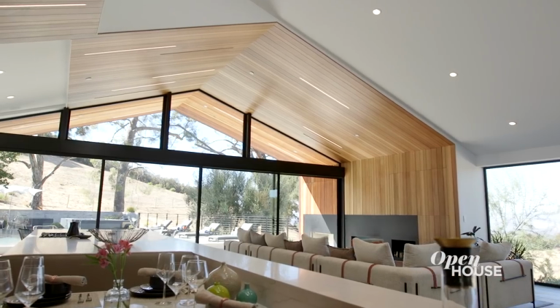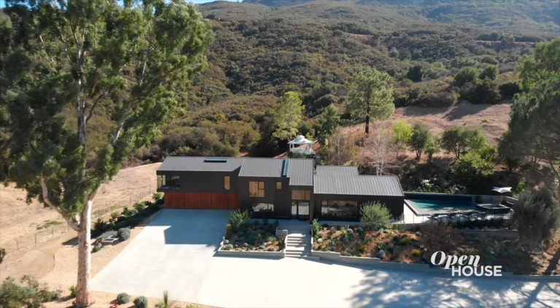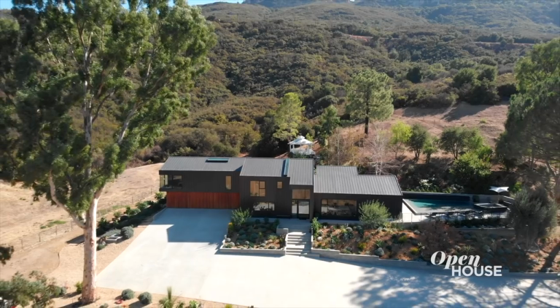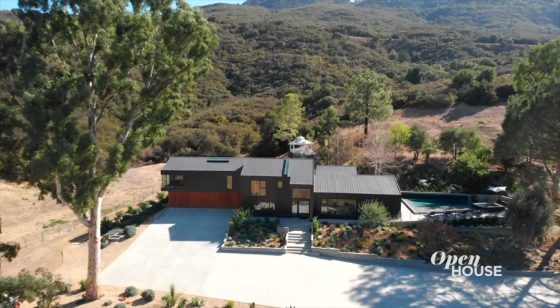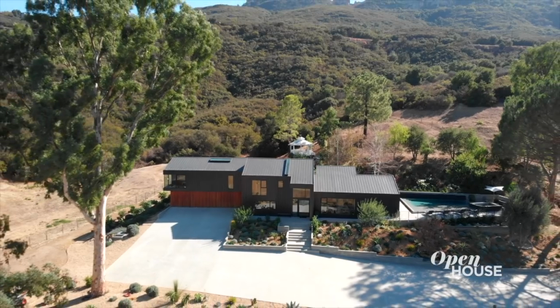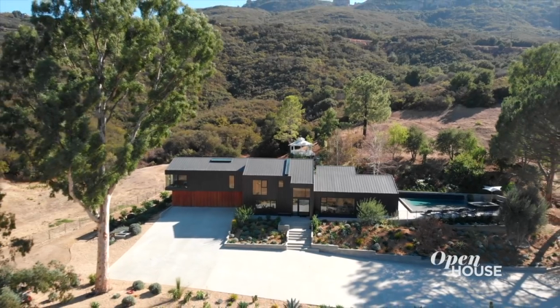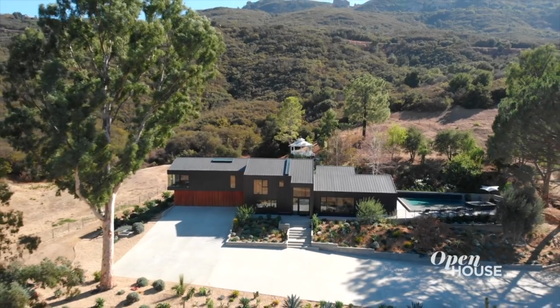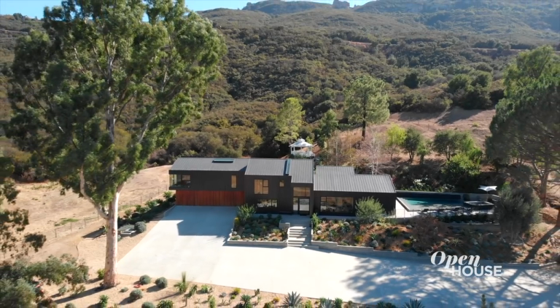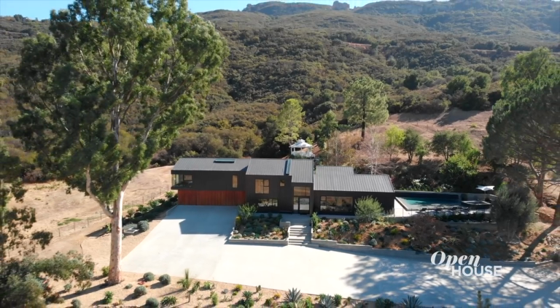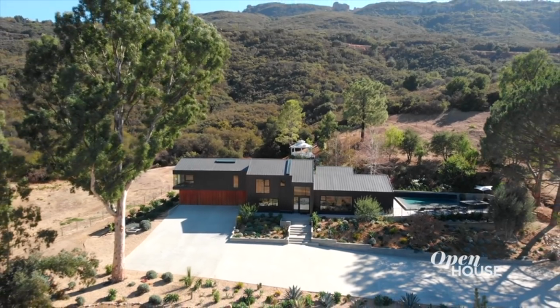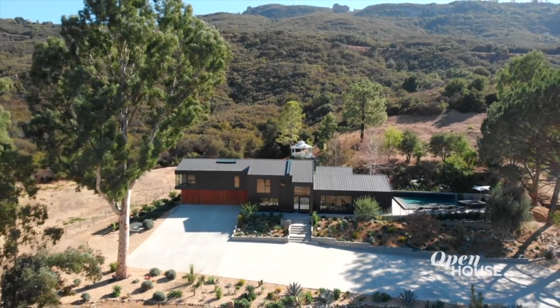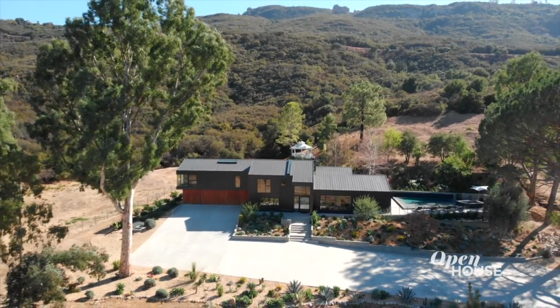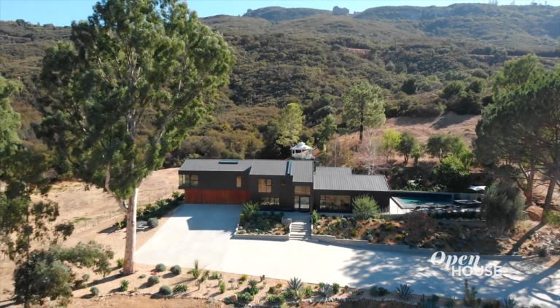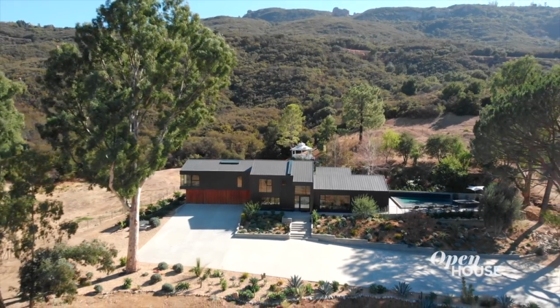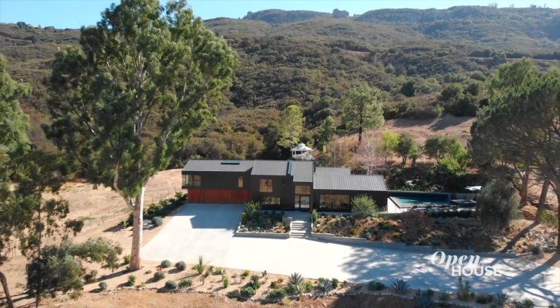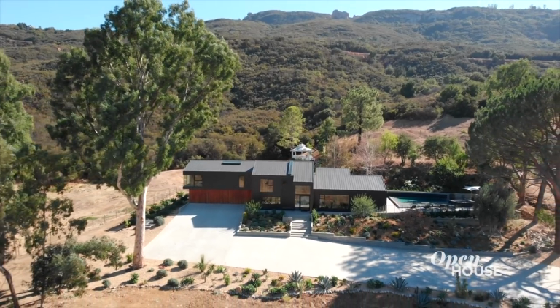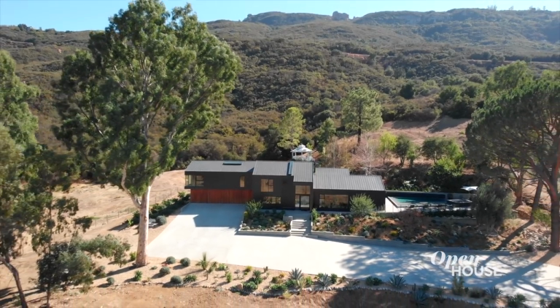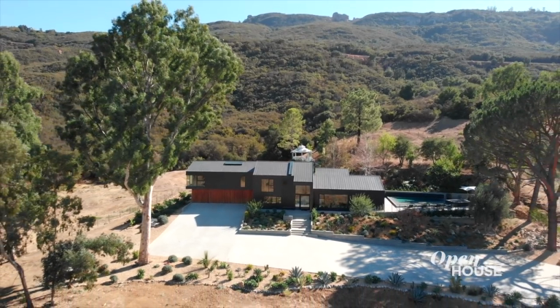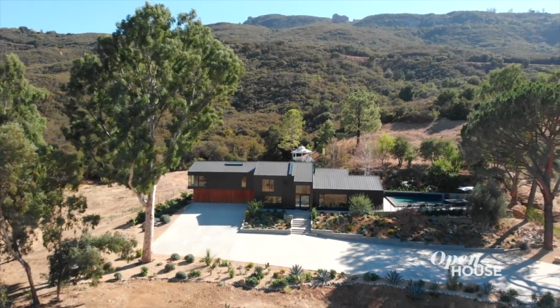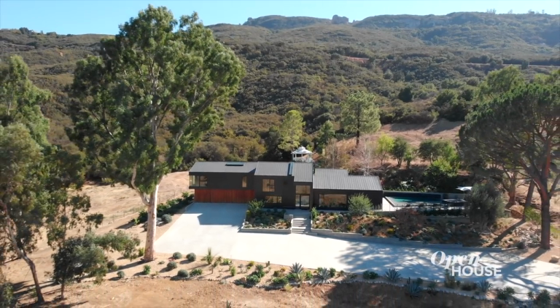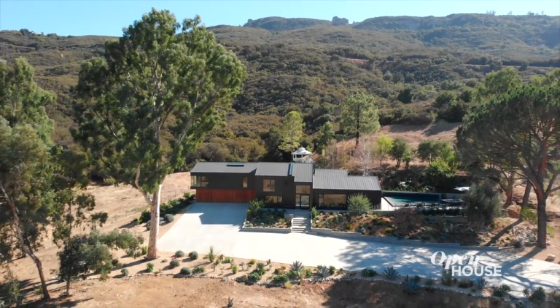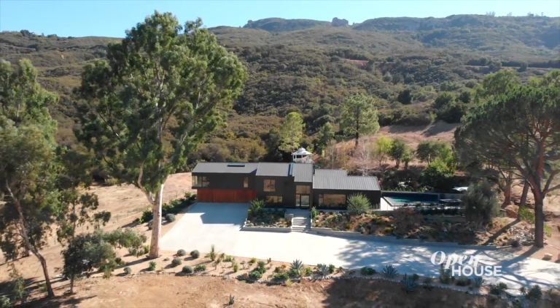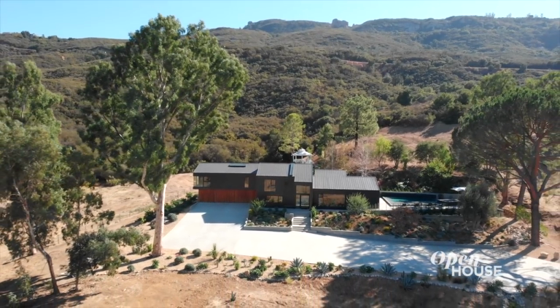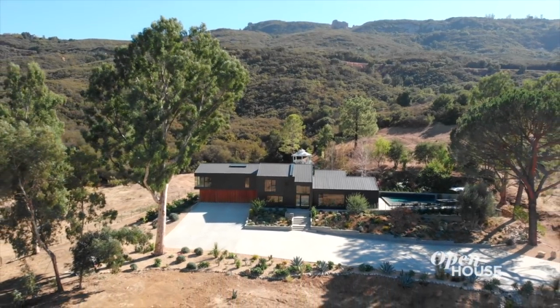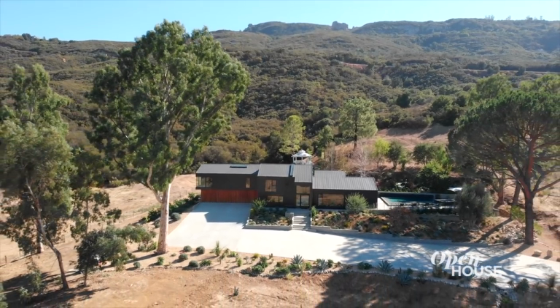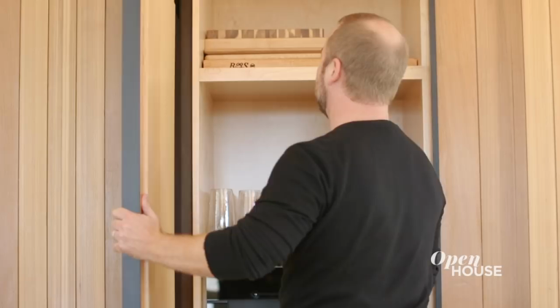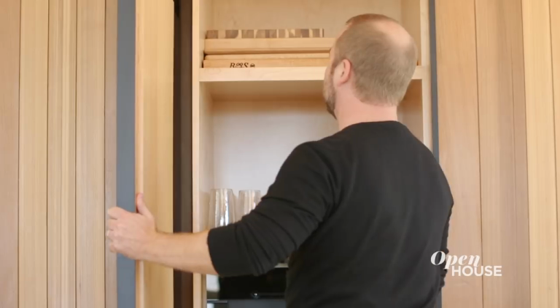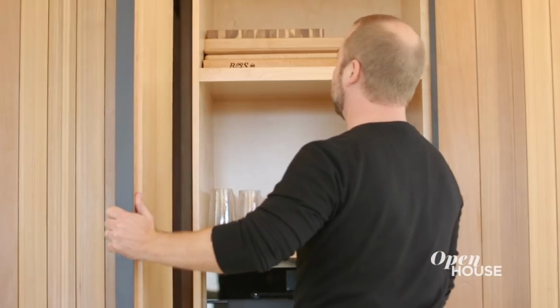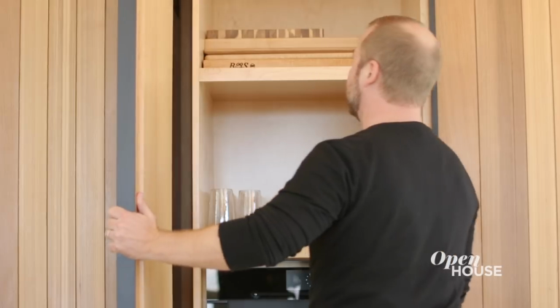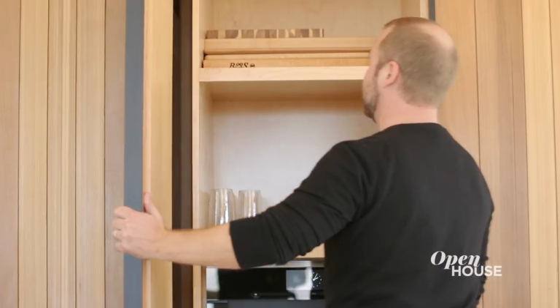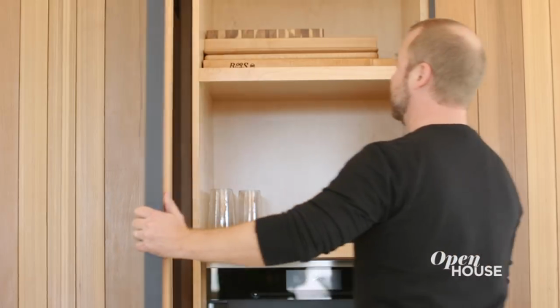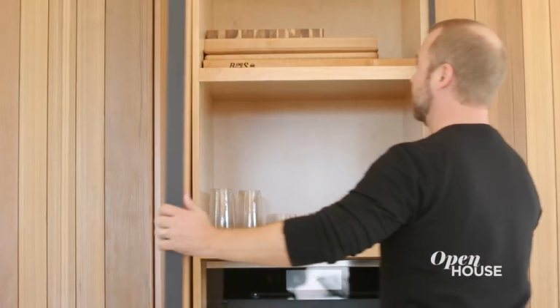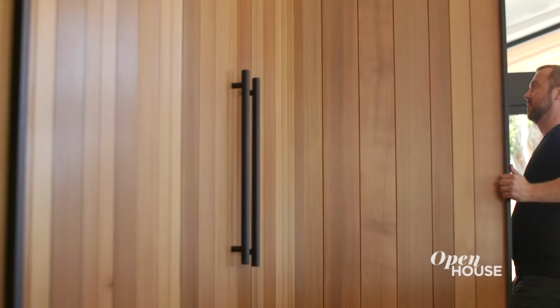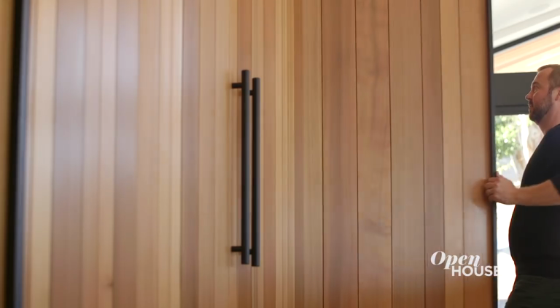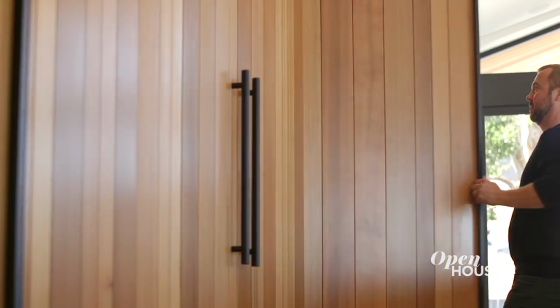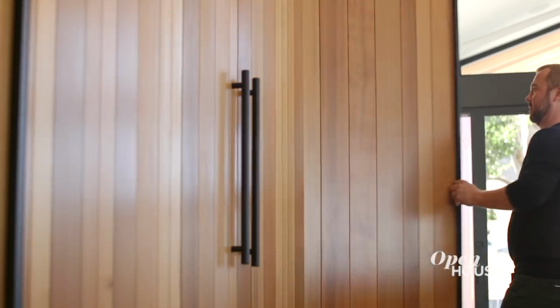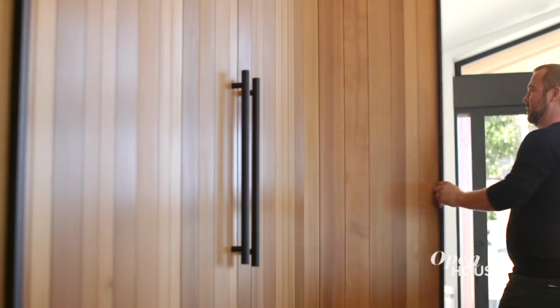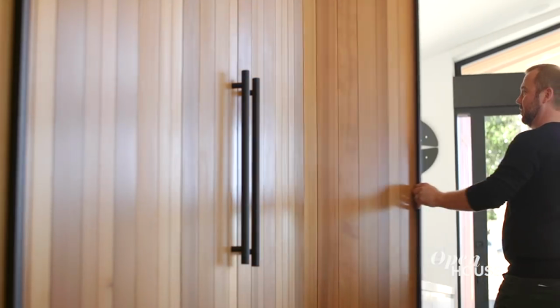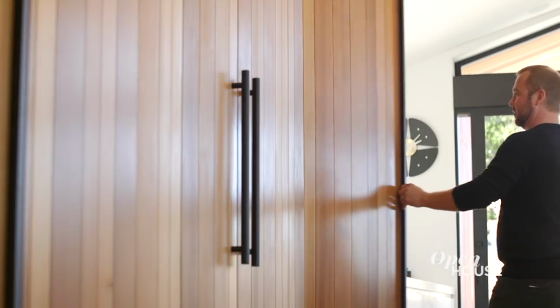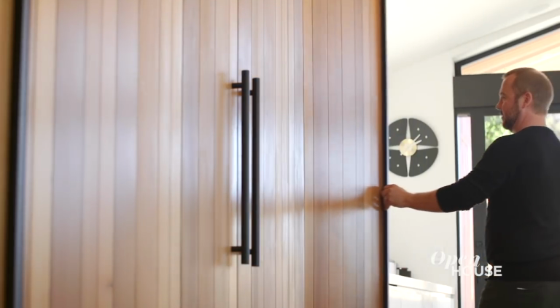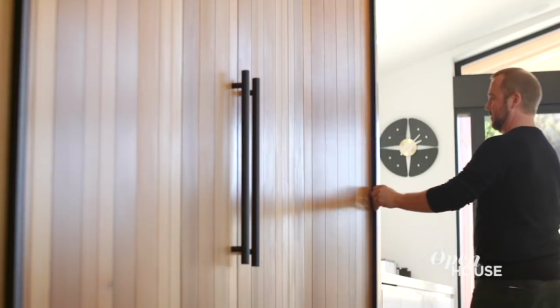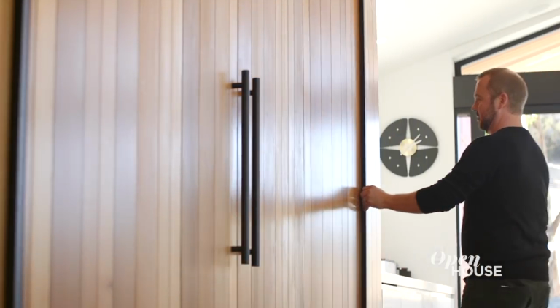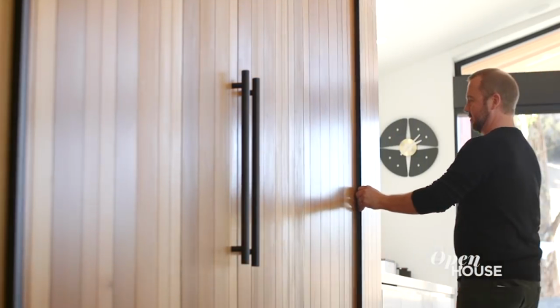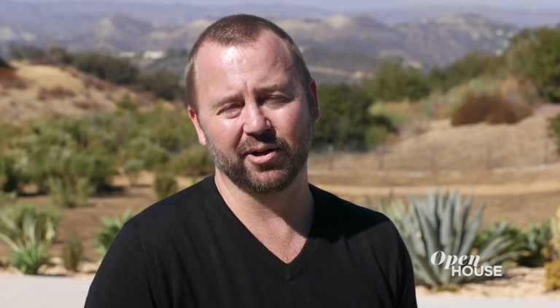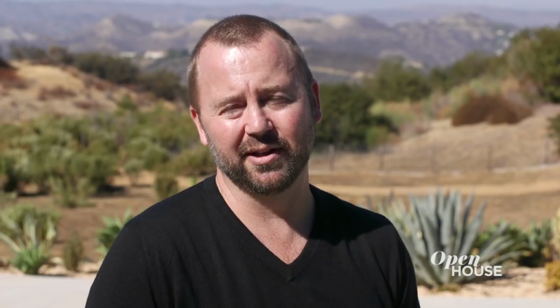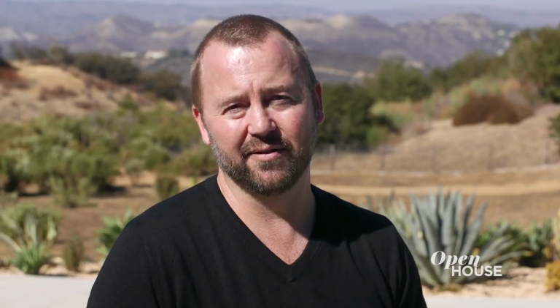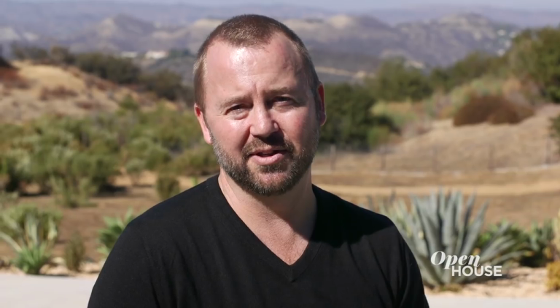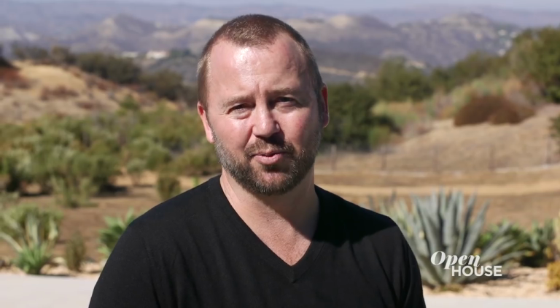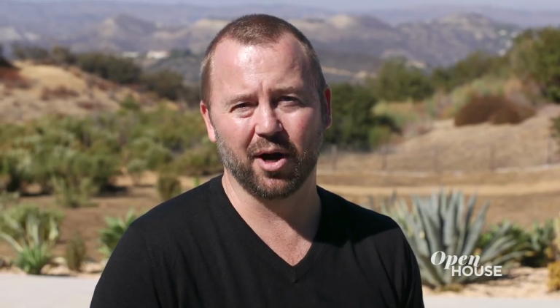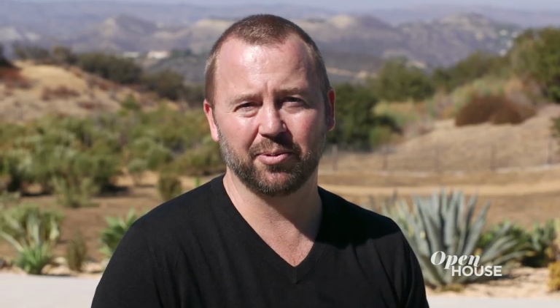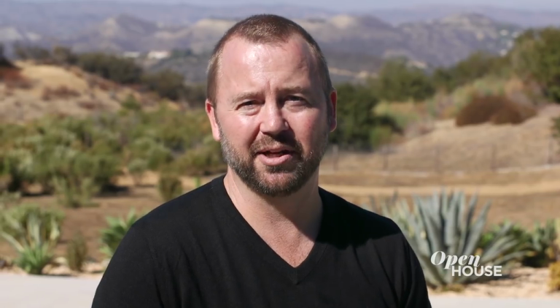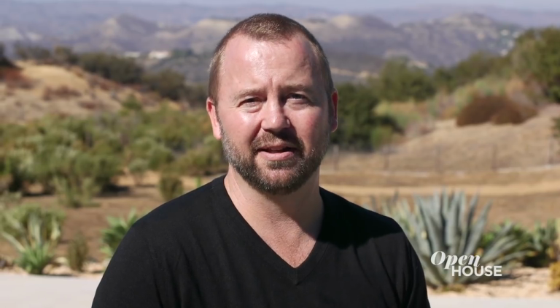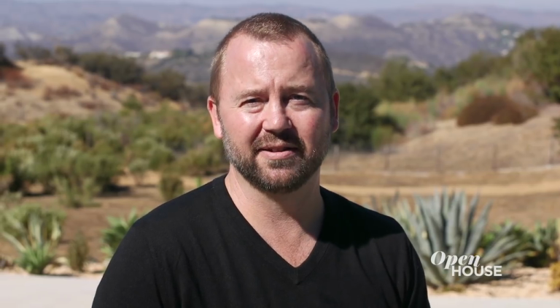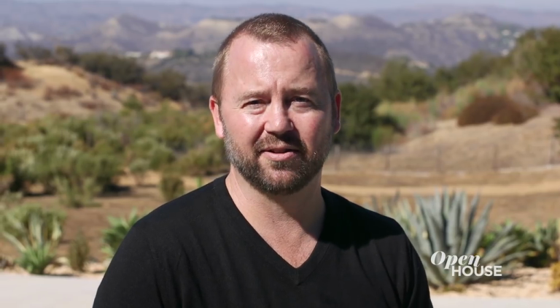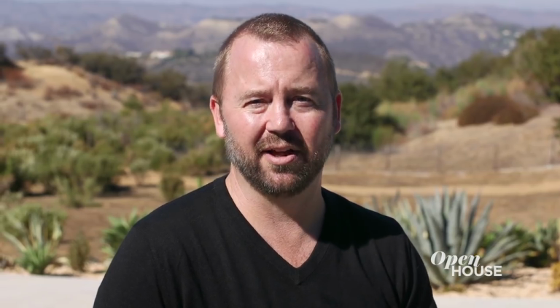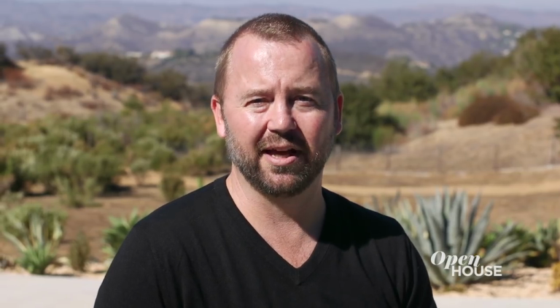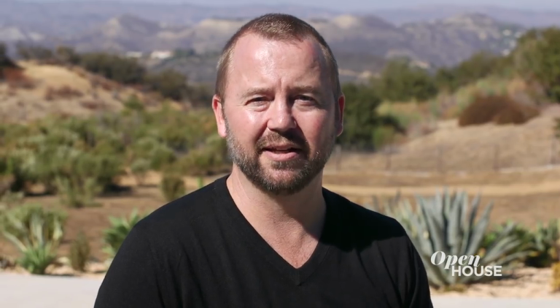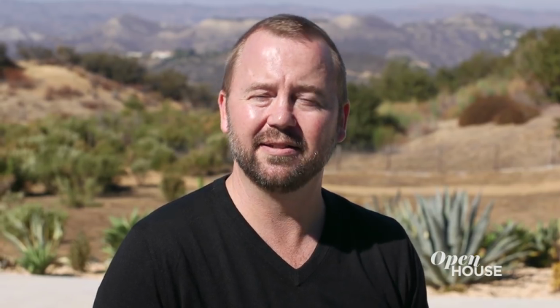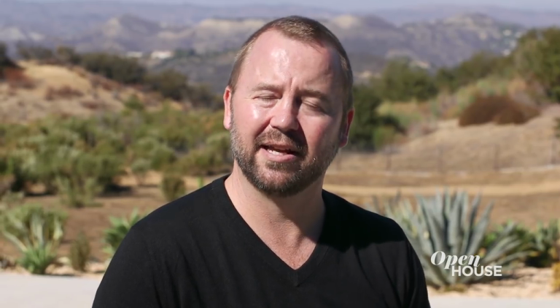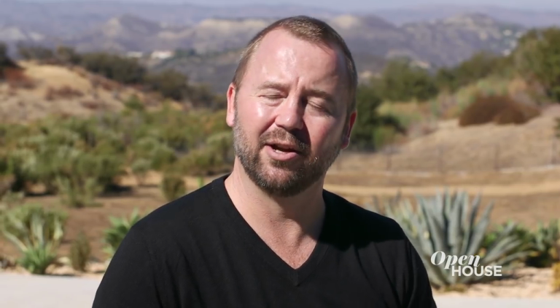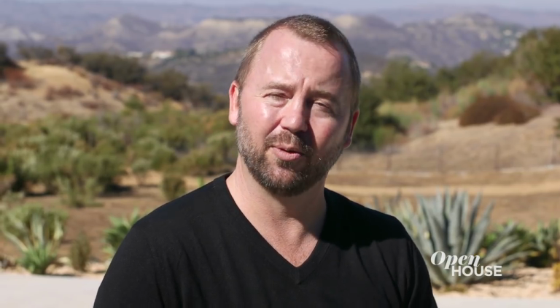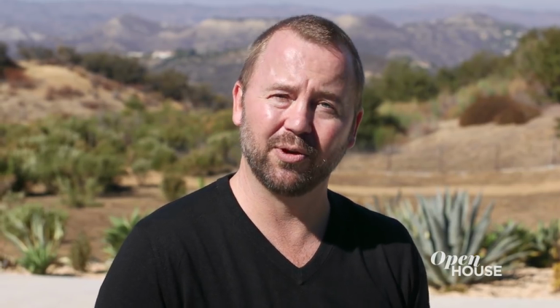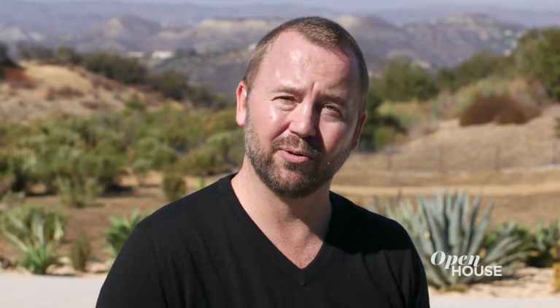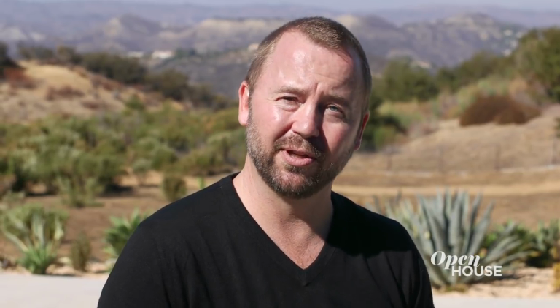Thank you for joining me on the tour of the Saddle Peak Residence today. This was a real labor of love — we really love this property and this client, and I hope you enjoyed it.